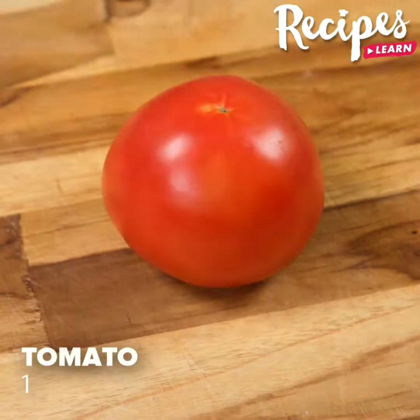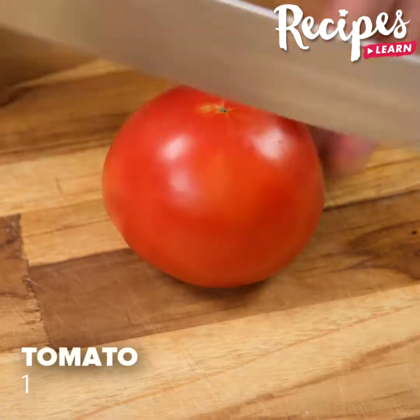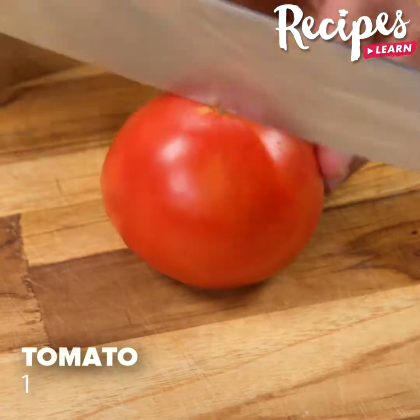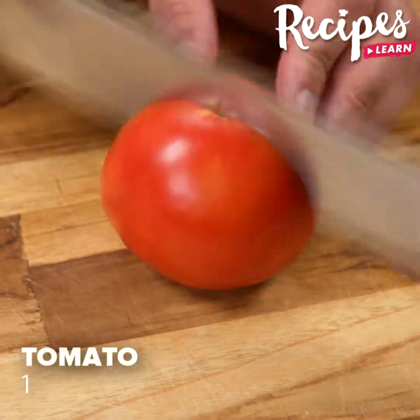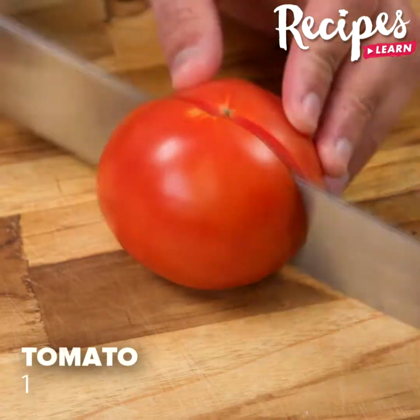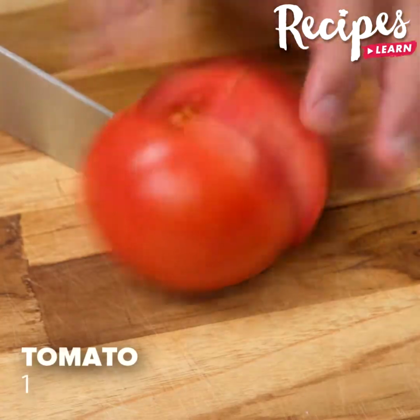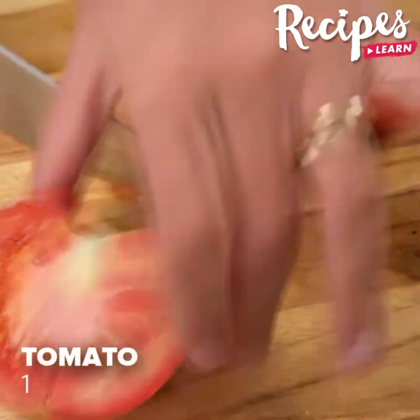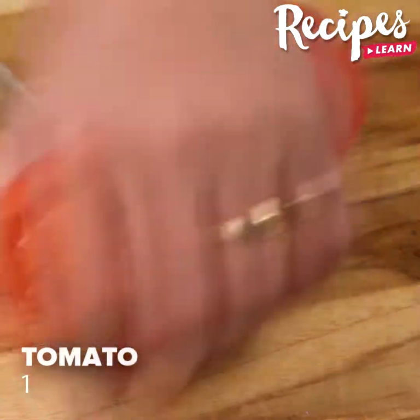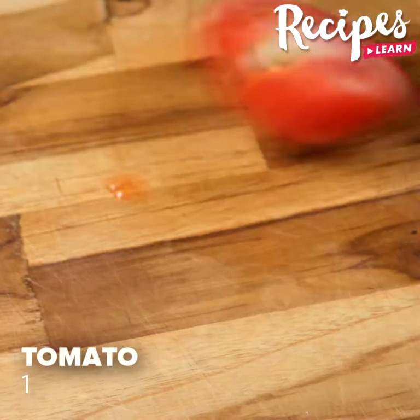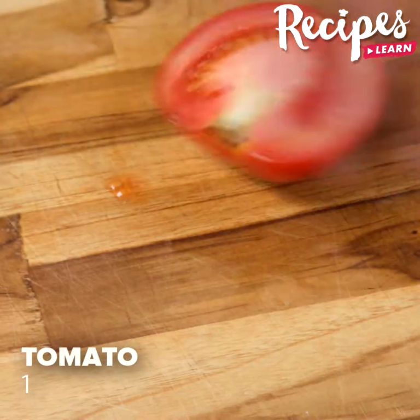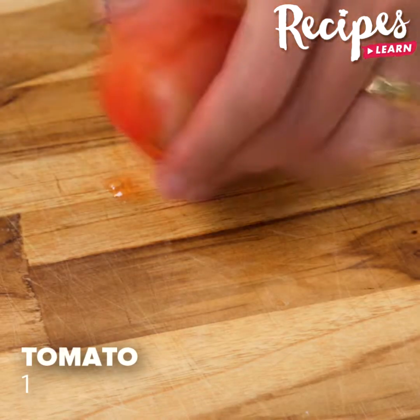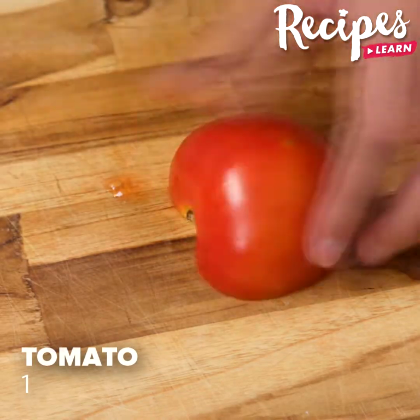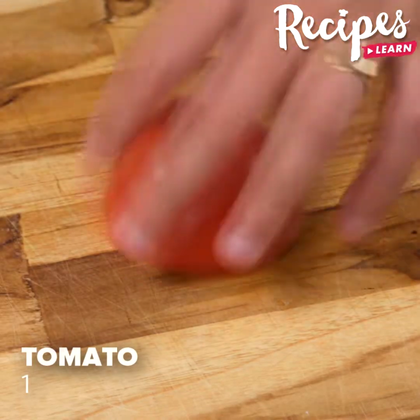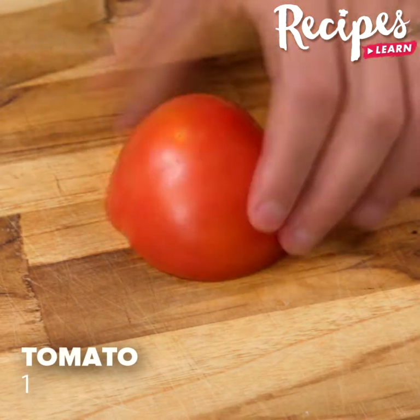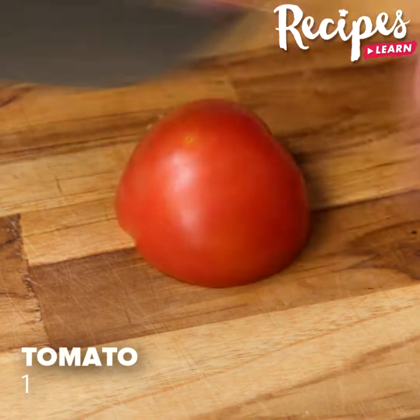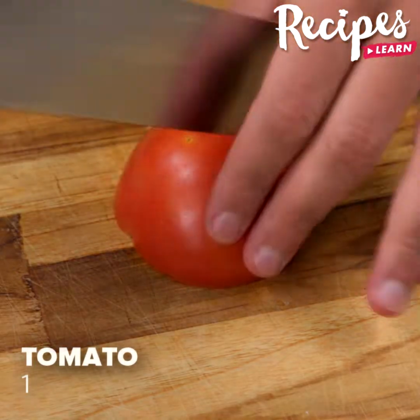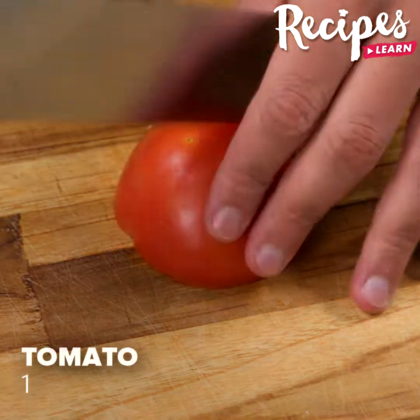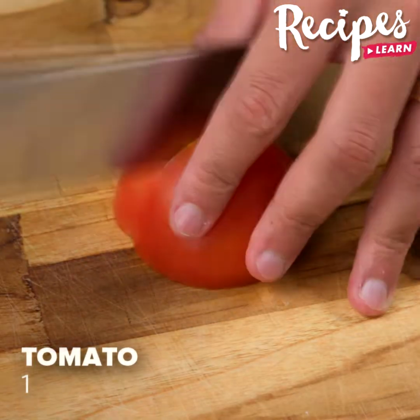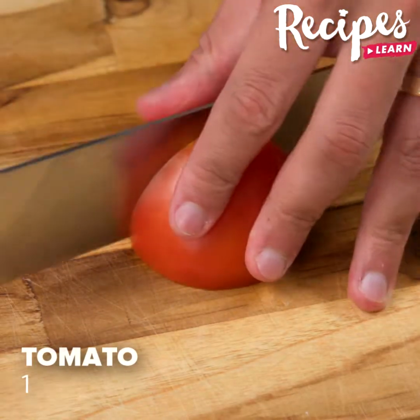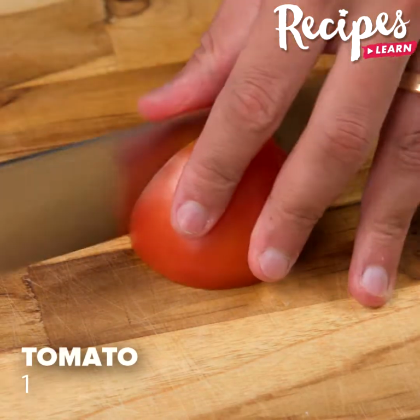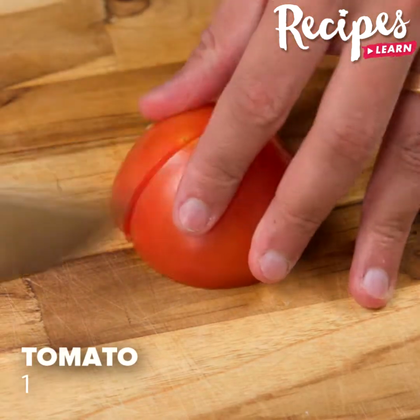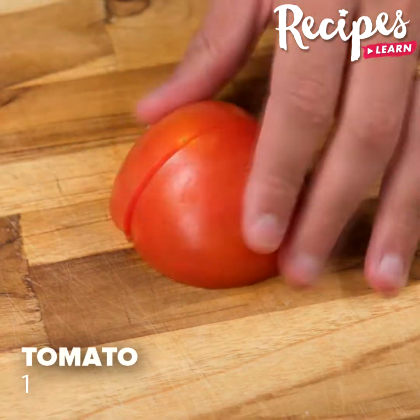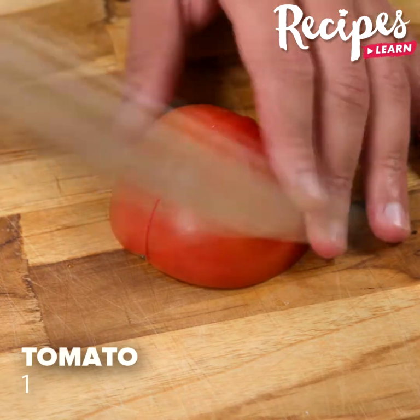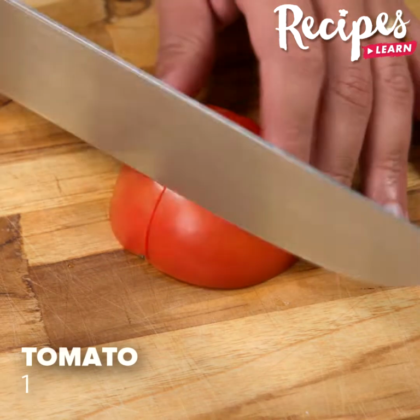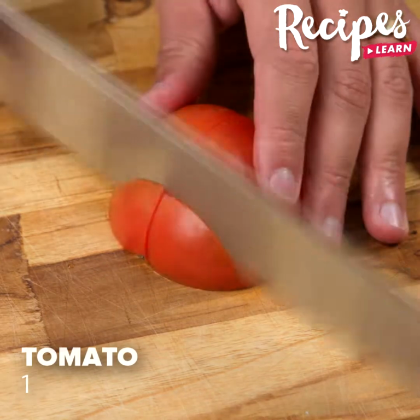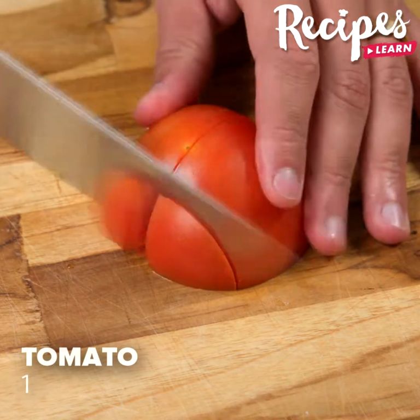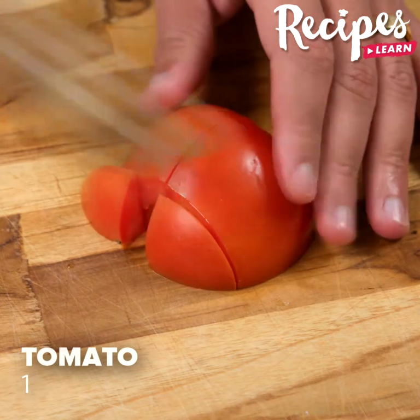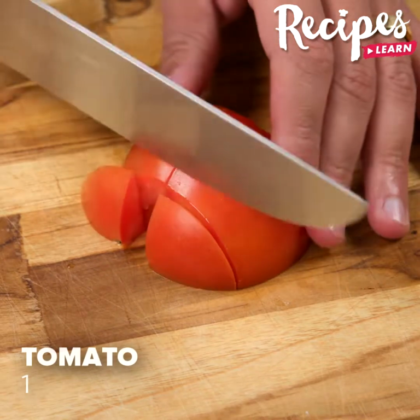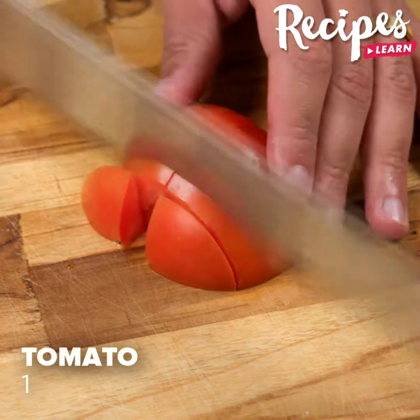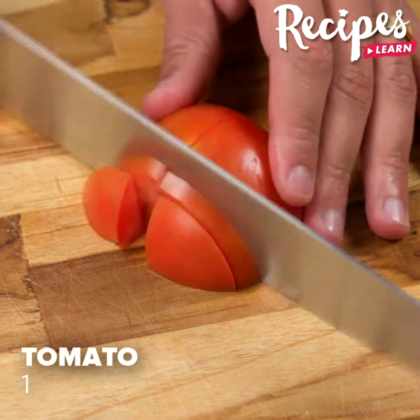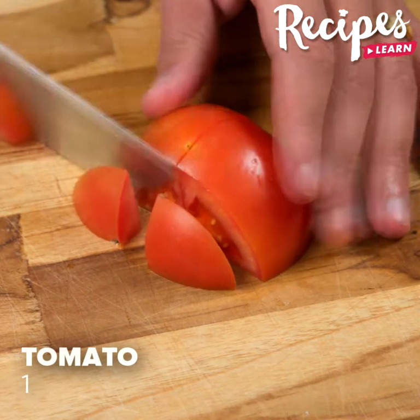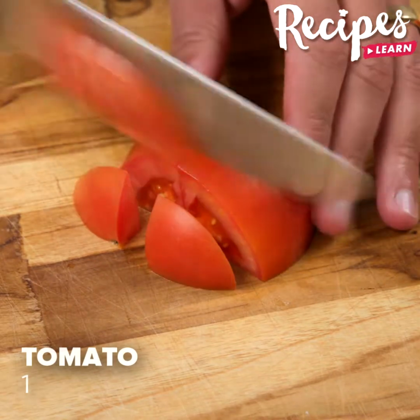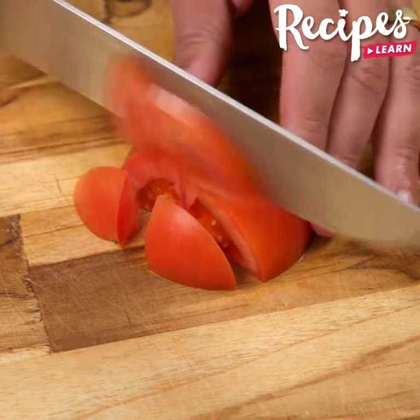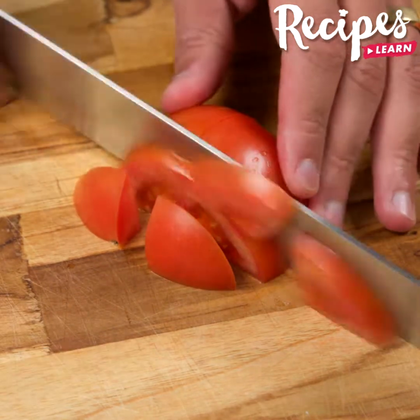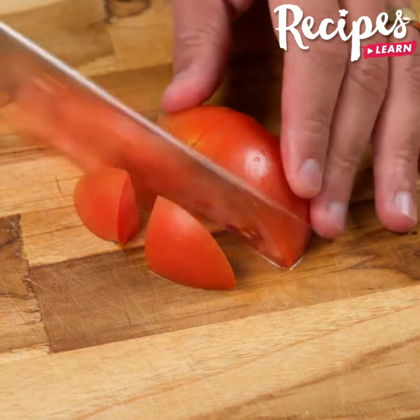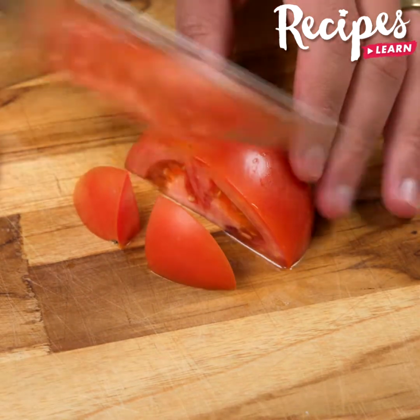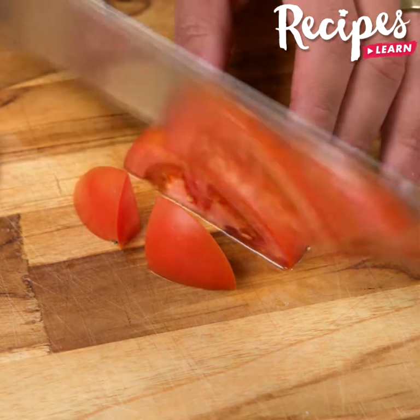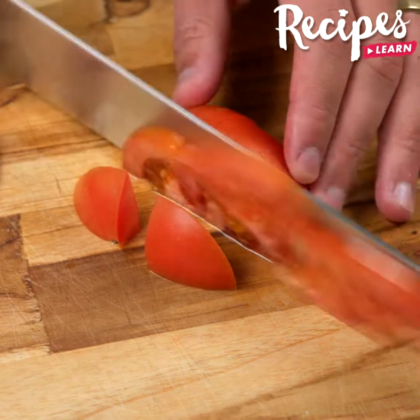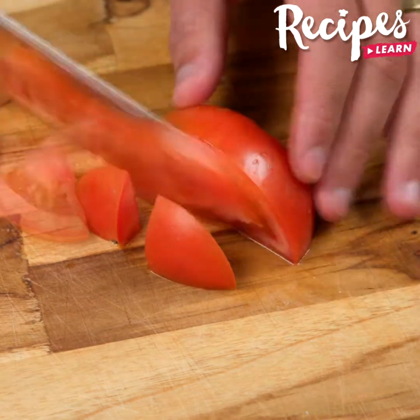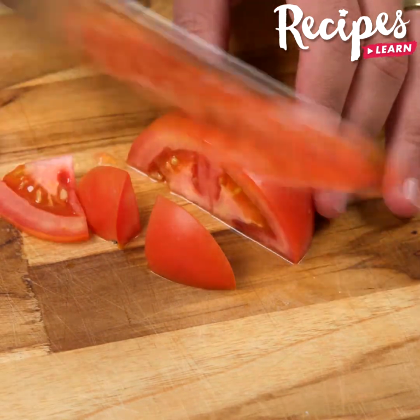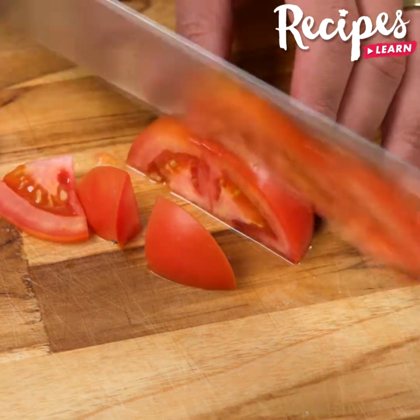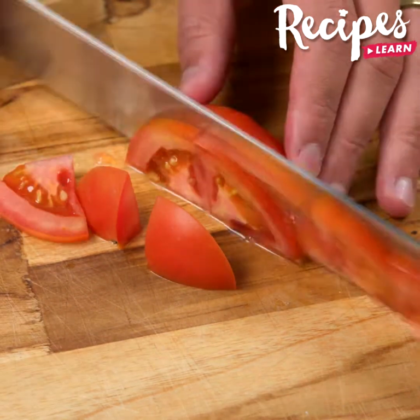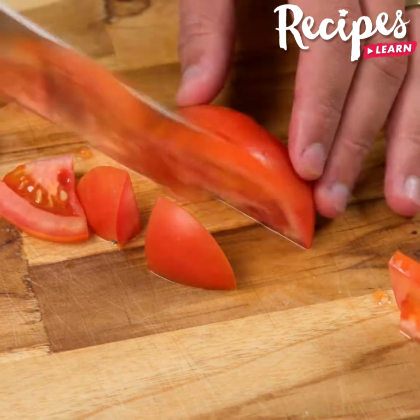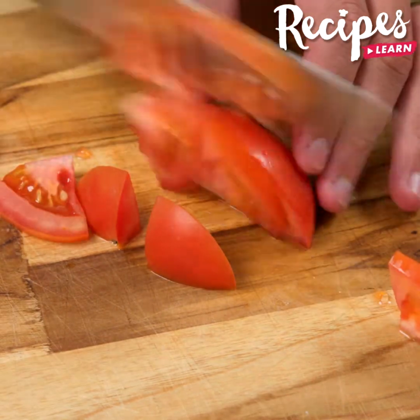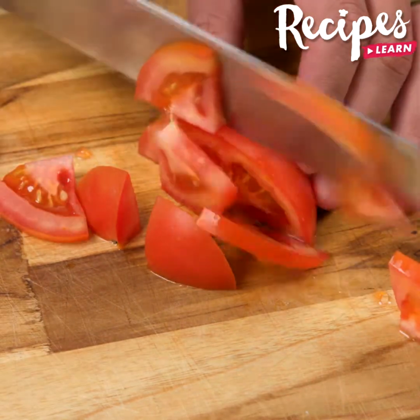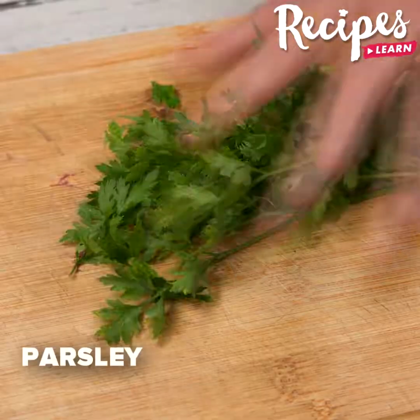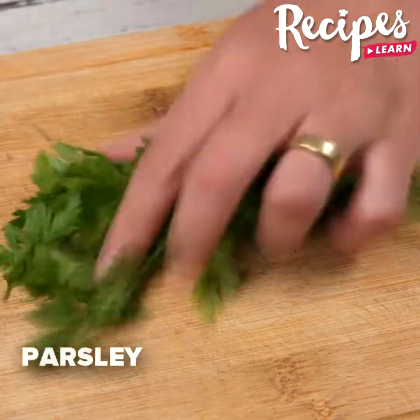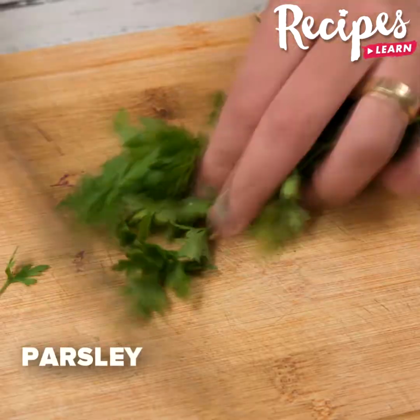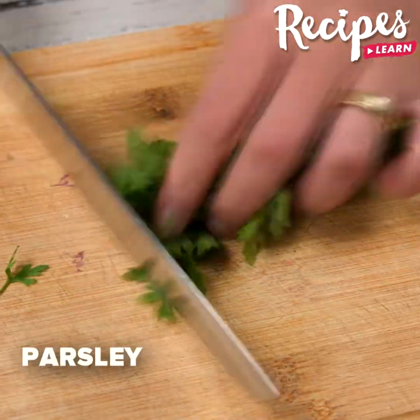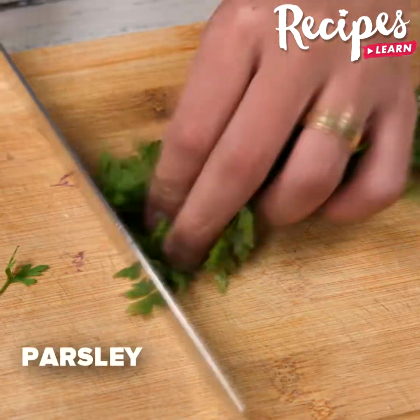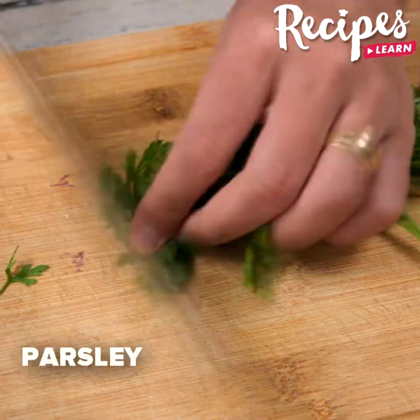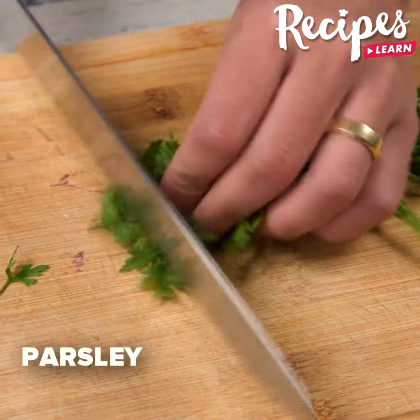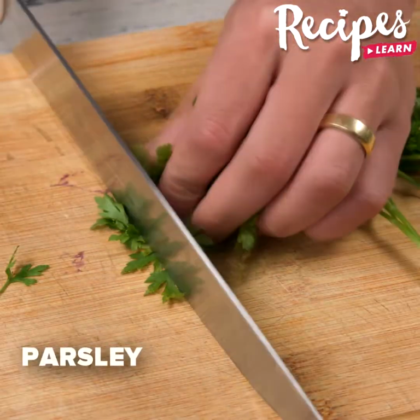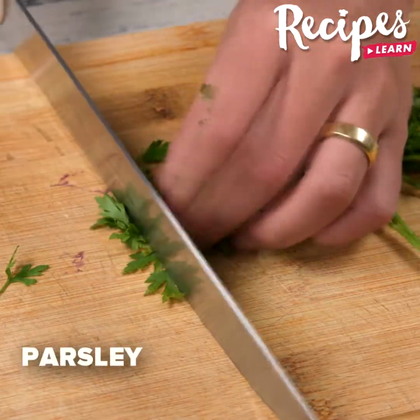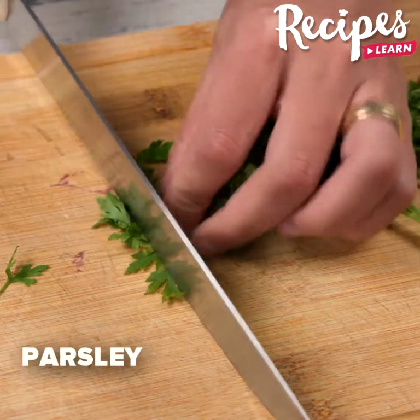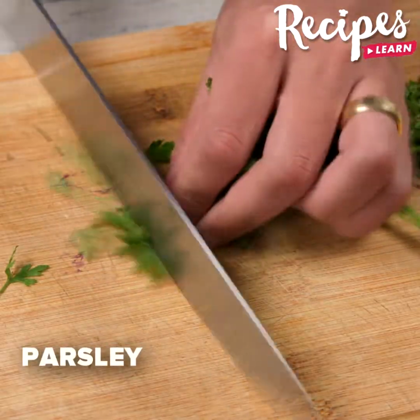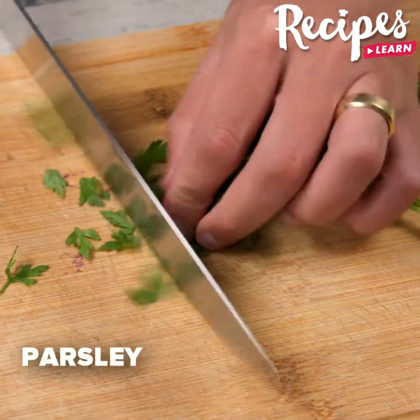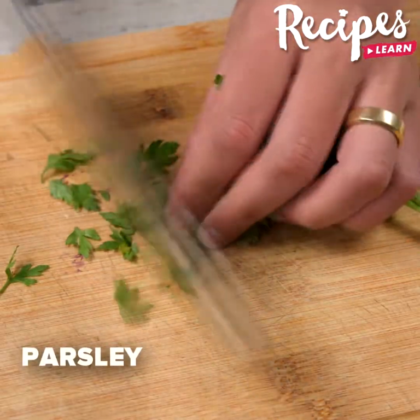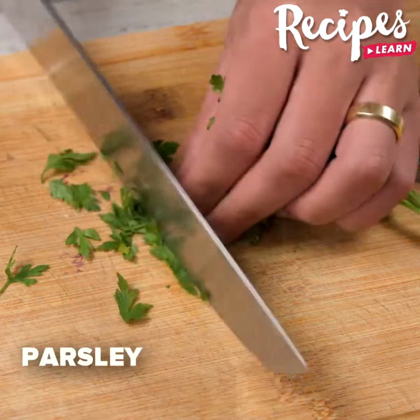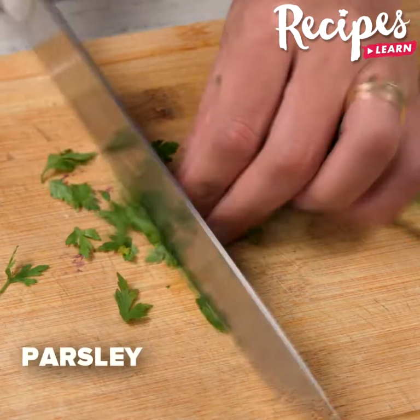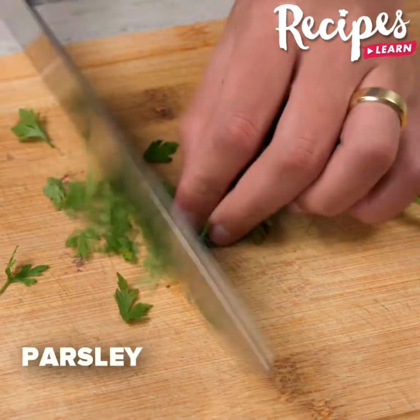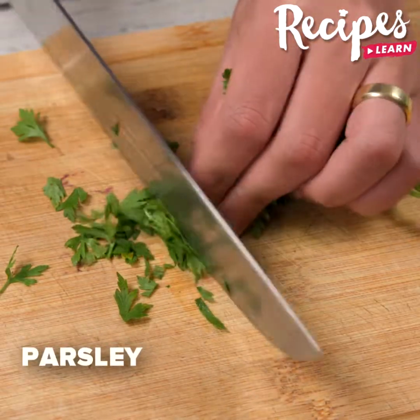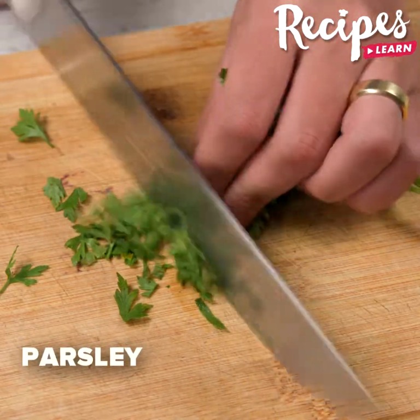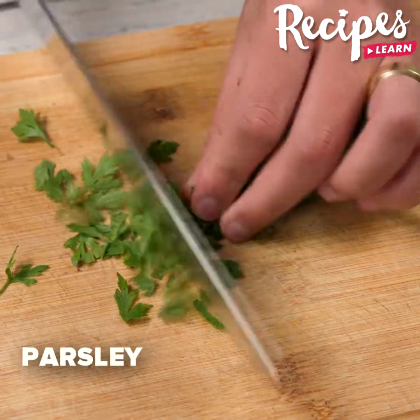Now cut 2 tomatoes in half and then into slices. Also, chop parsley very finely.